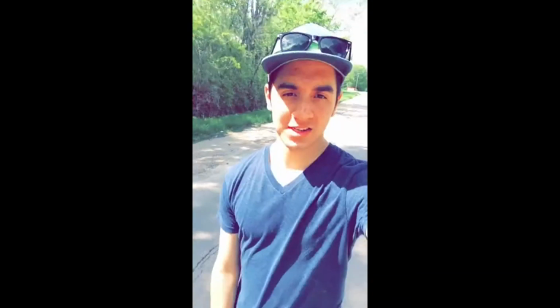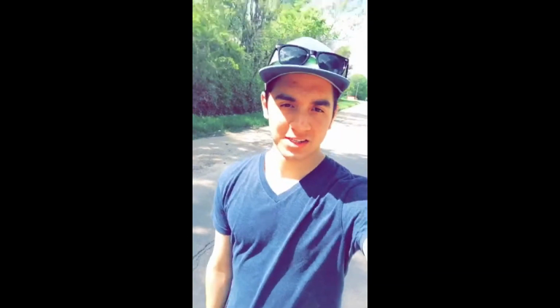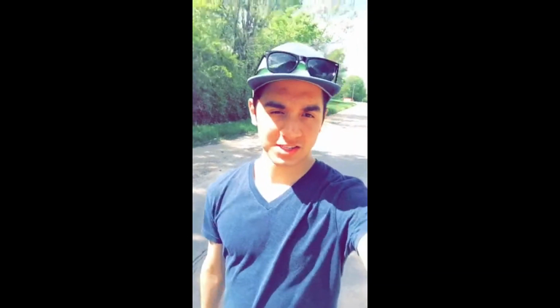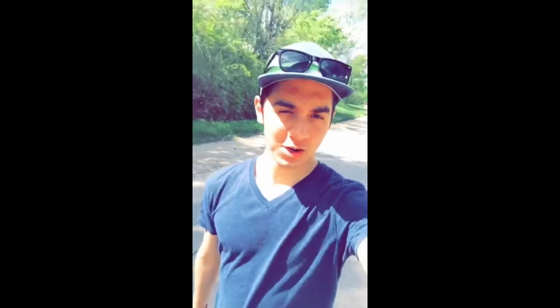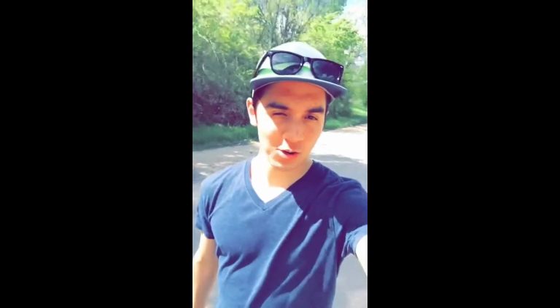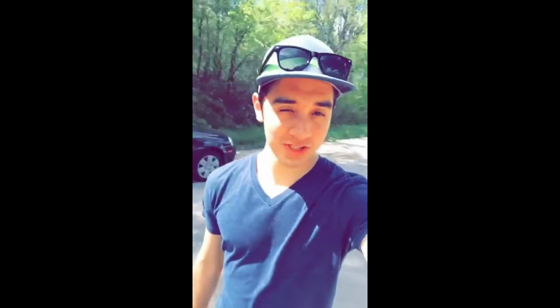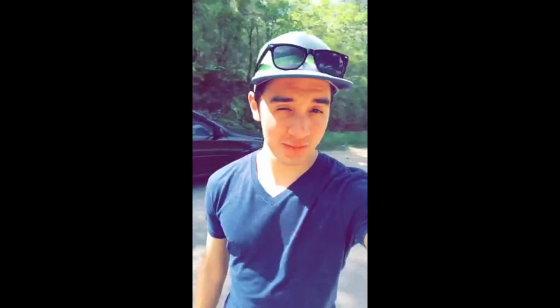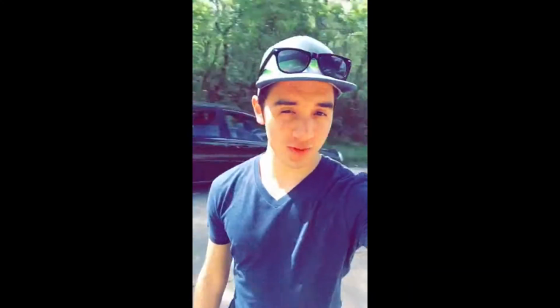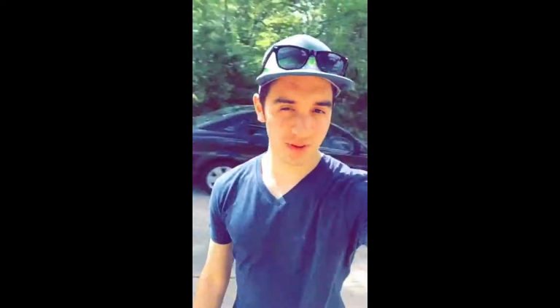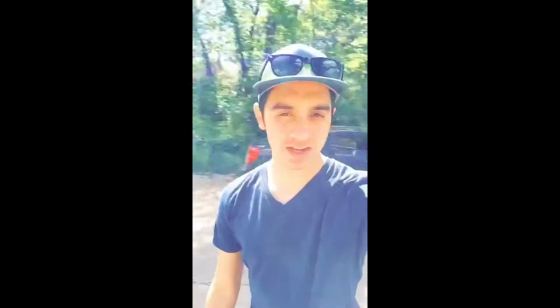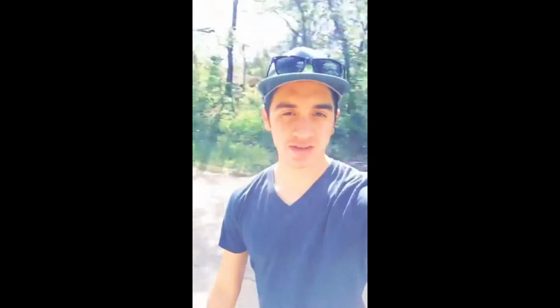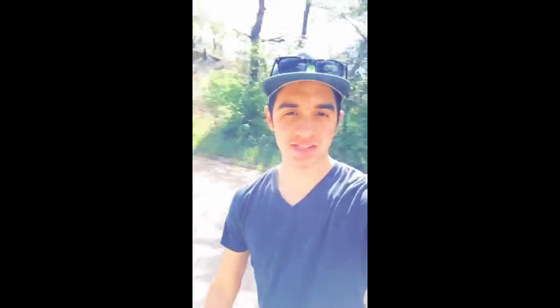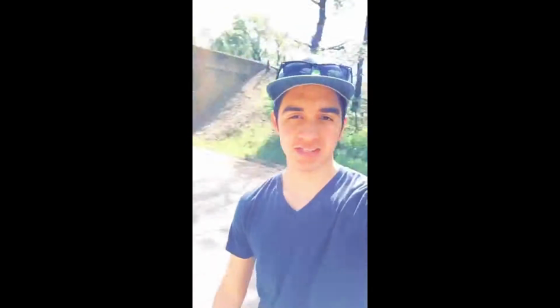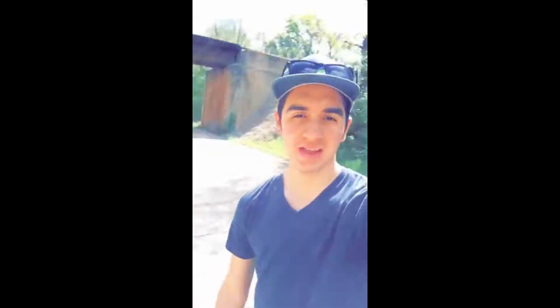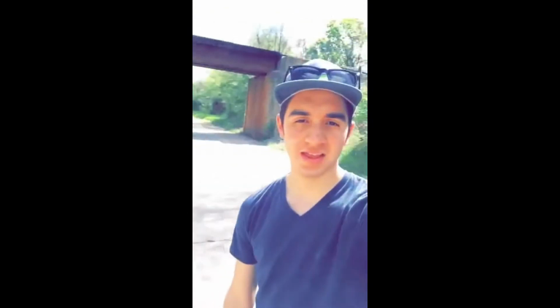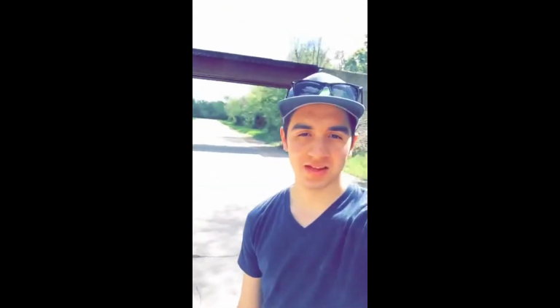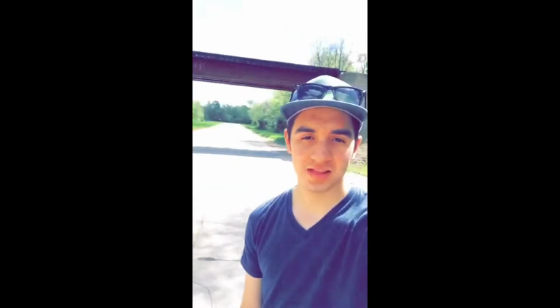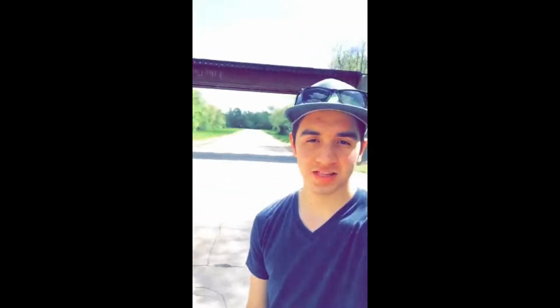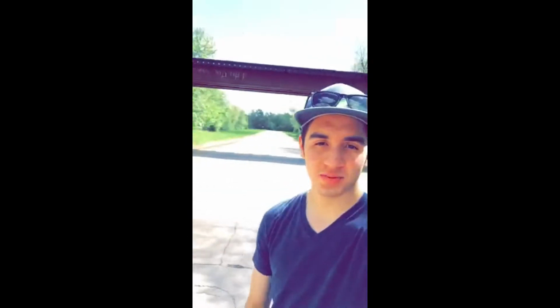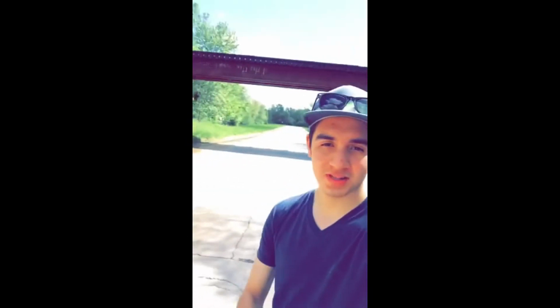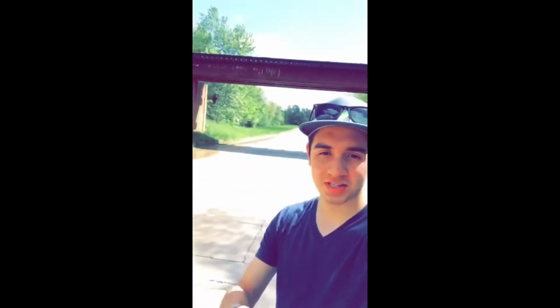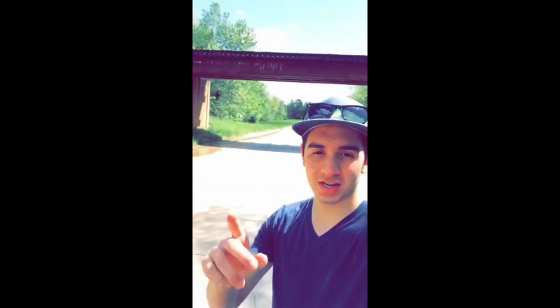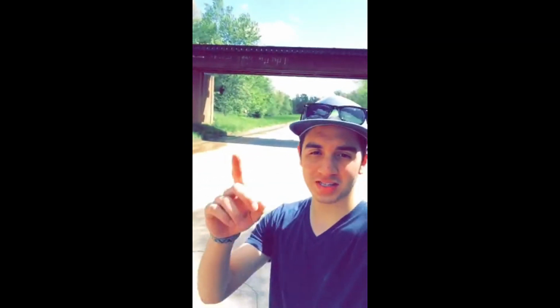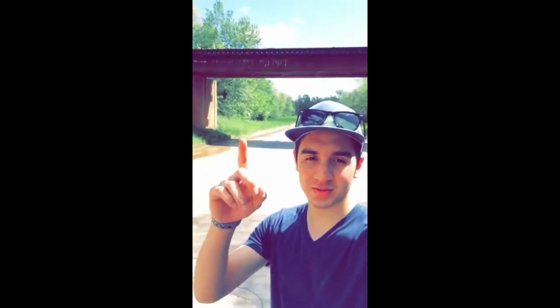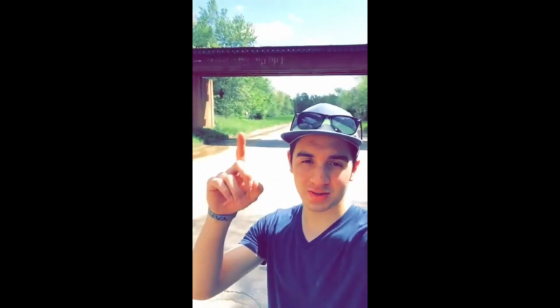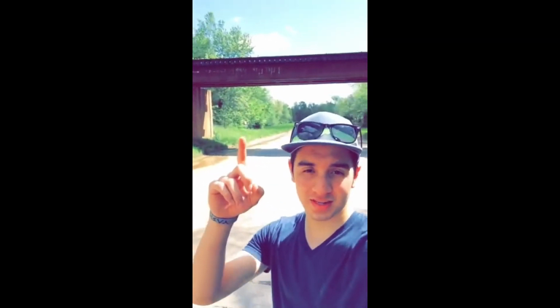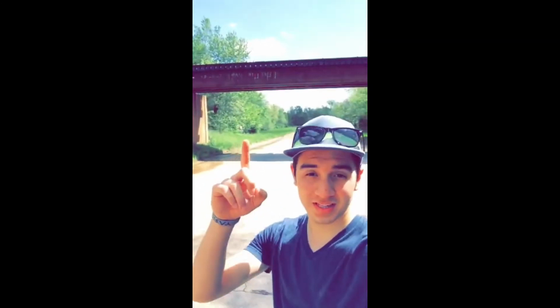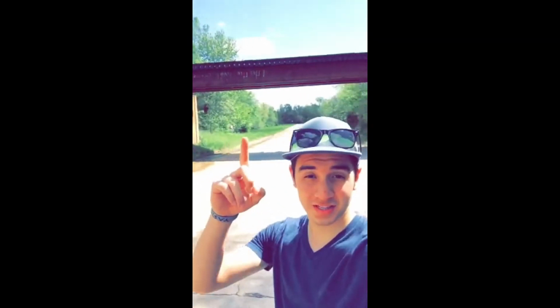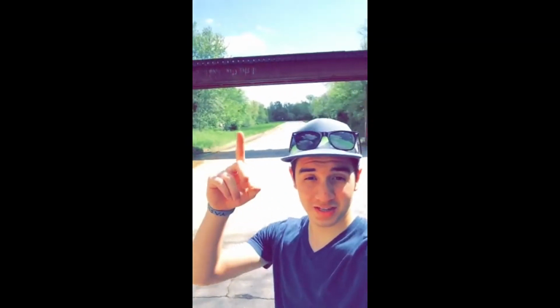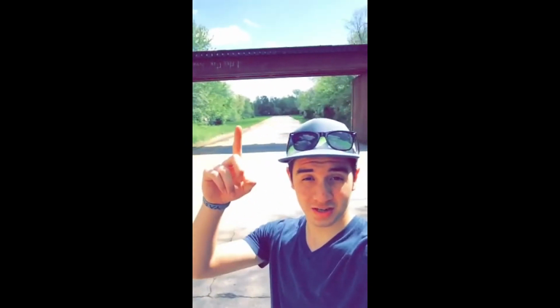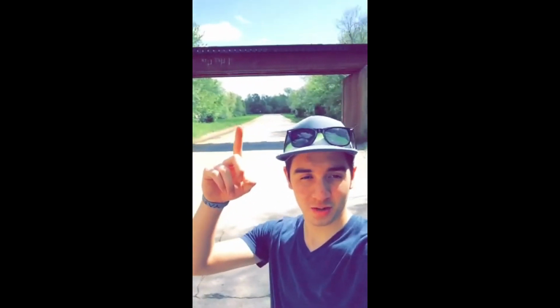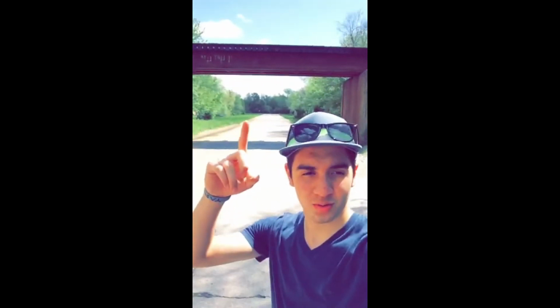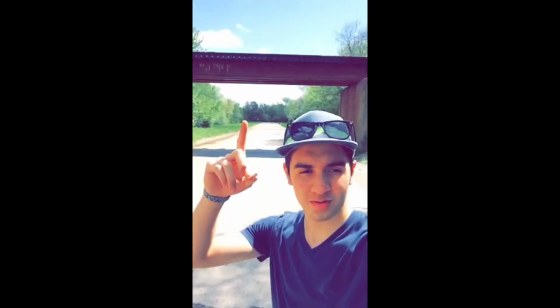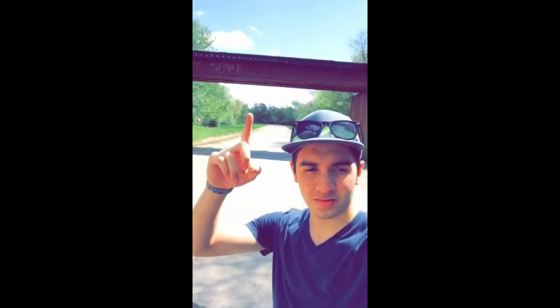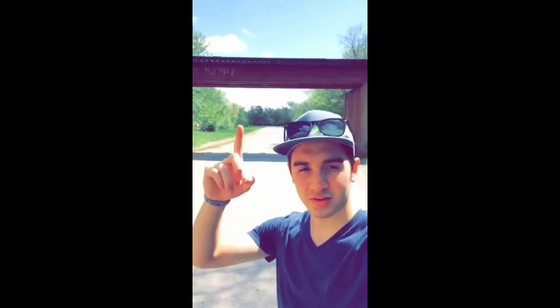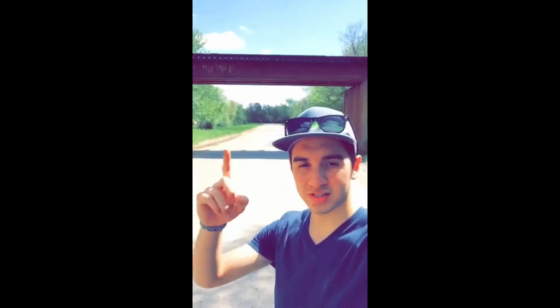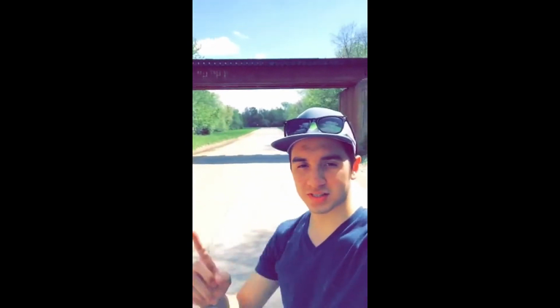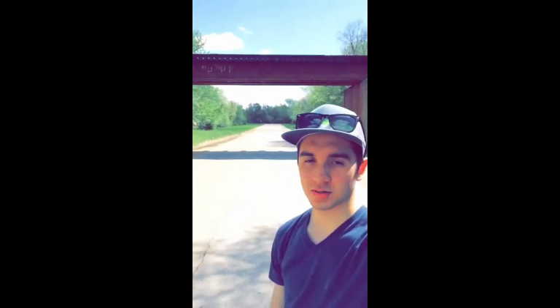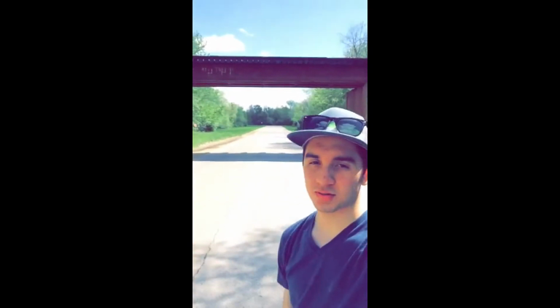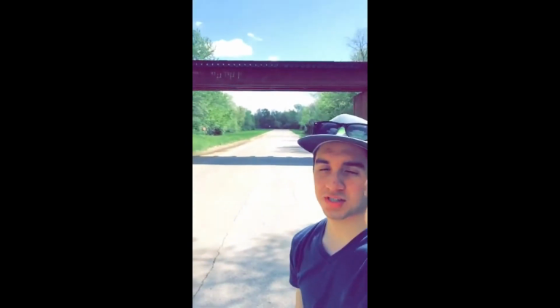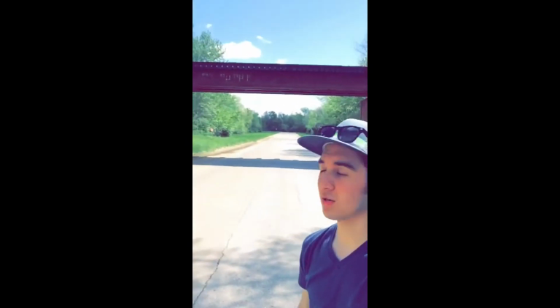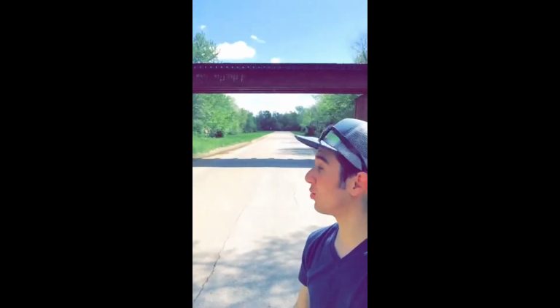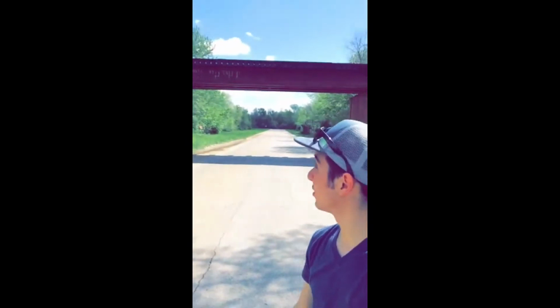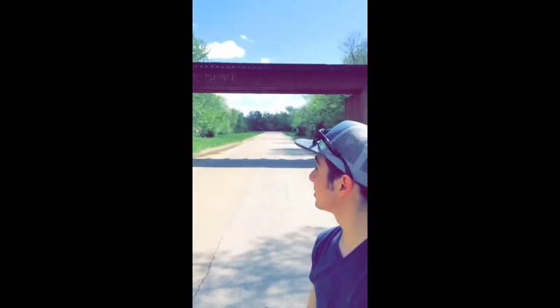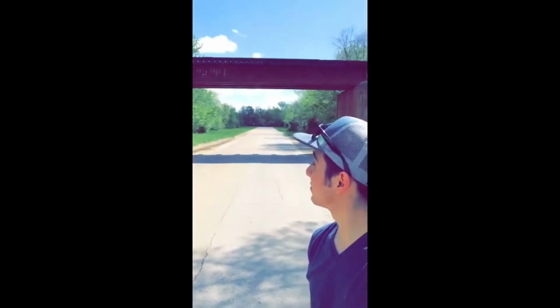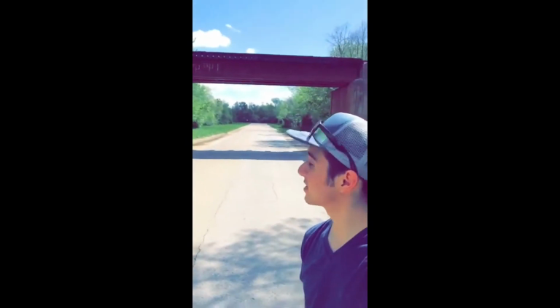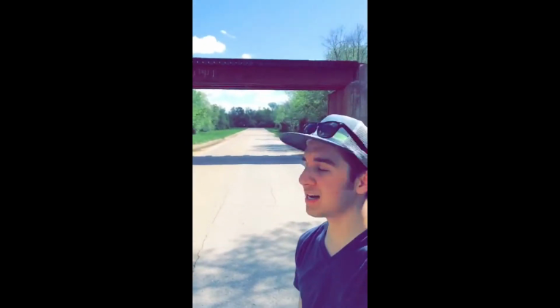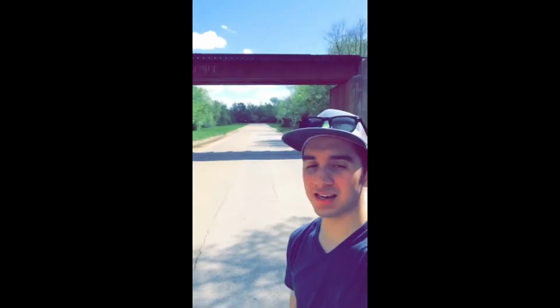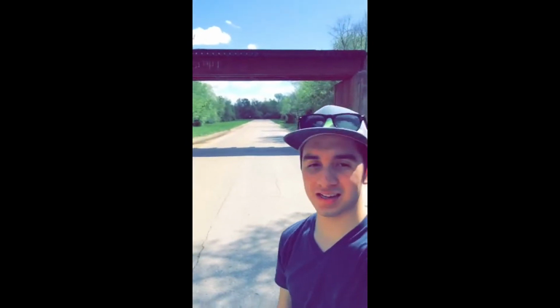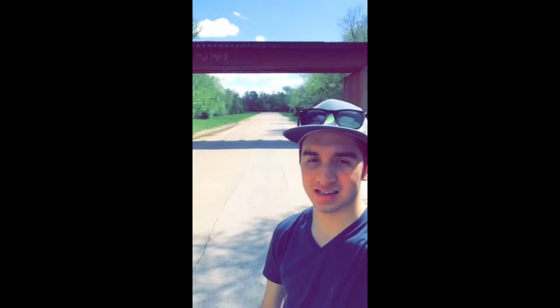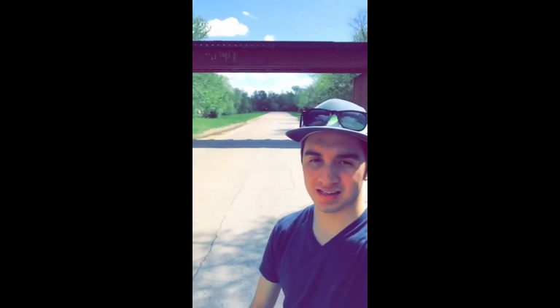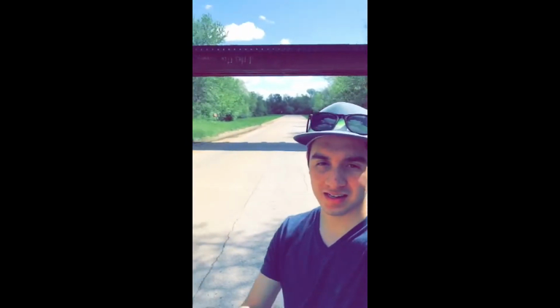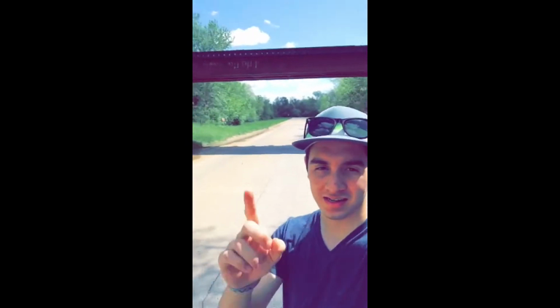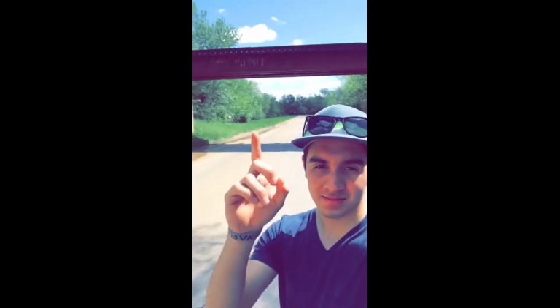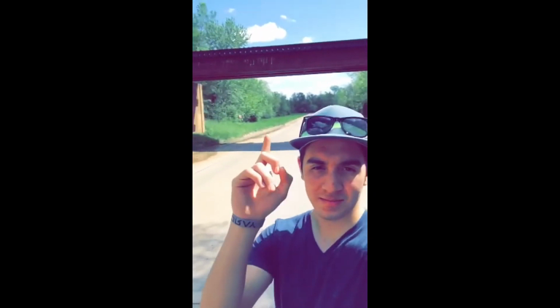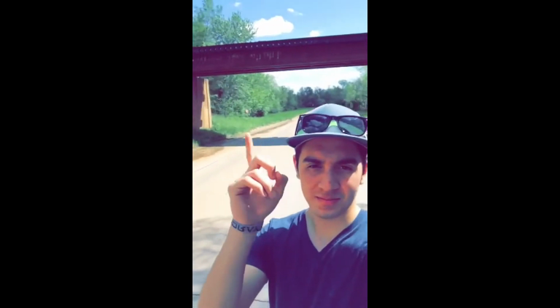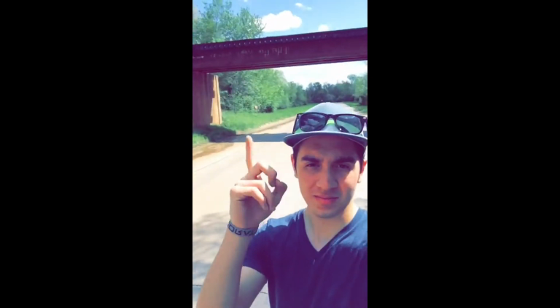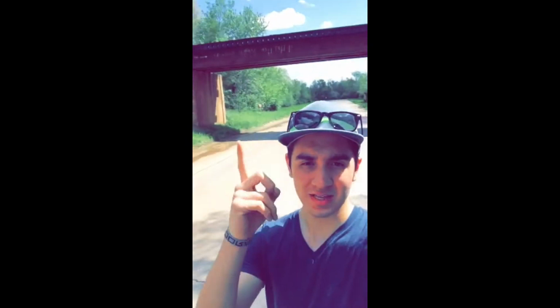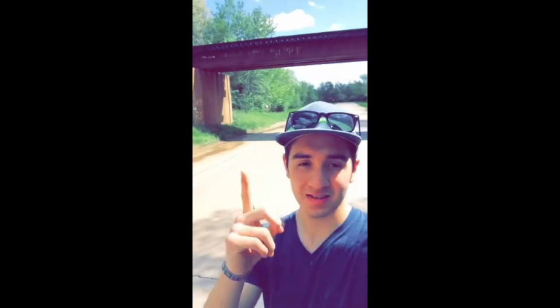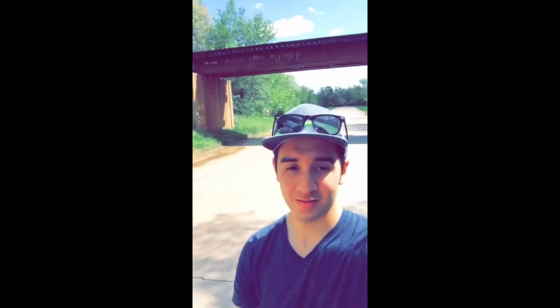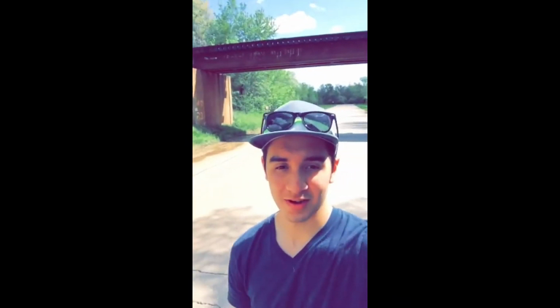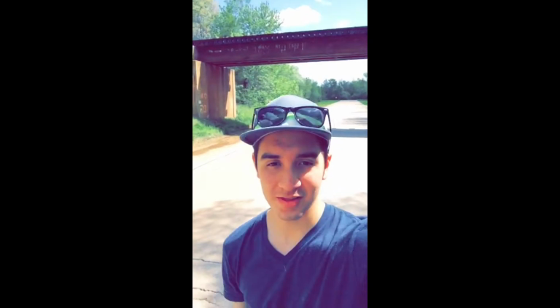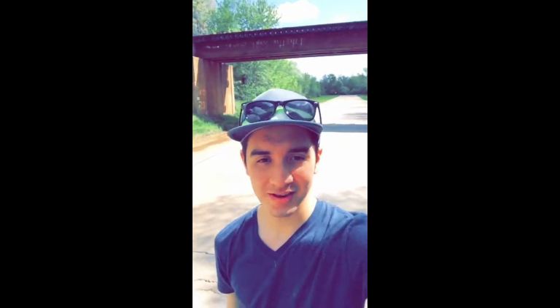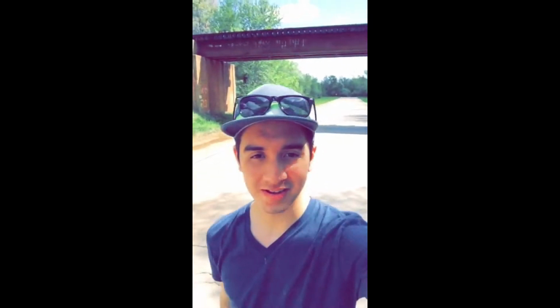Some of you might notice that this is one of the shots we took one of our first steel wool attempts at, right there.